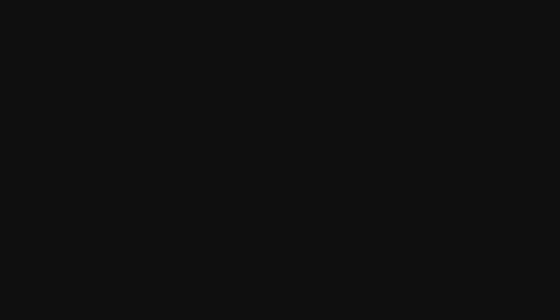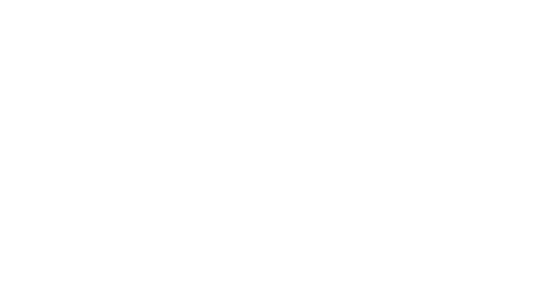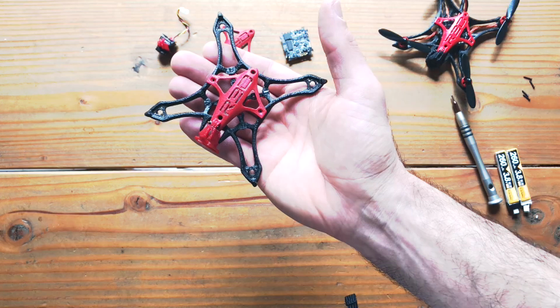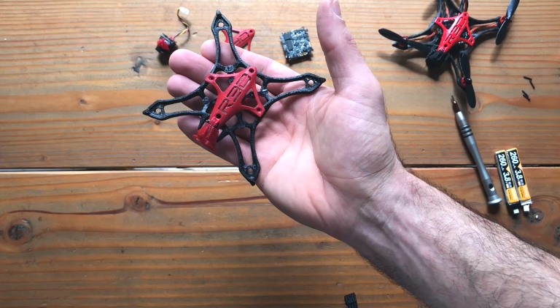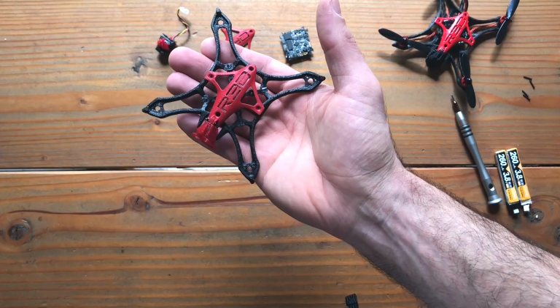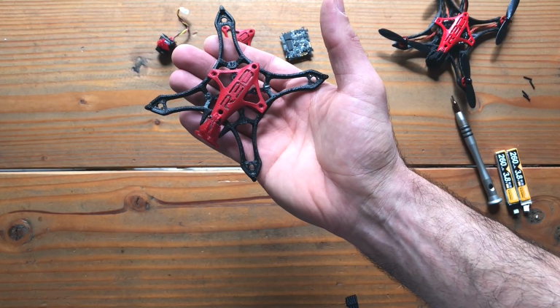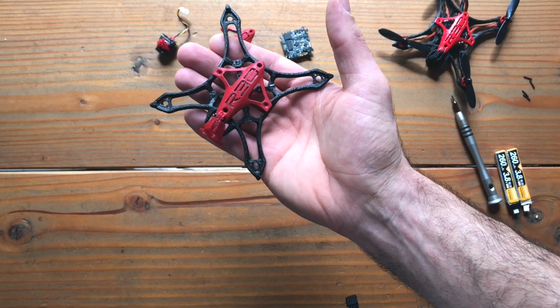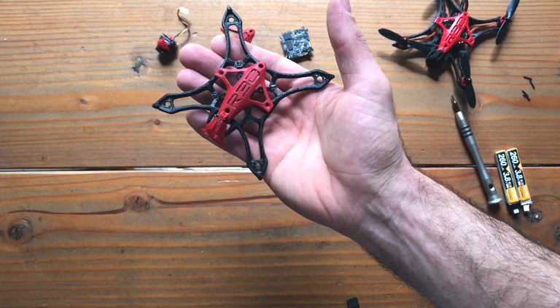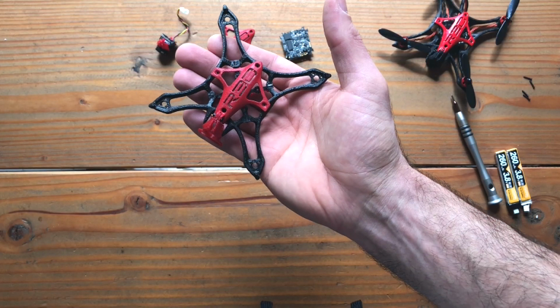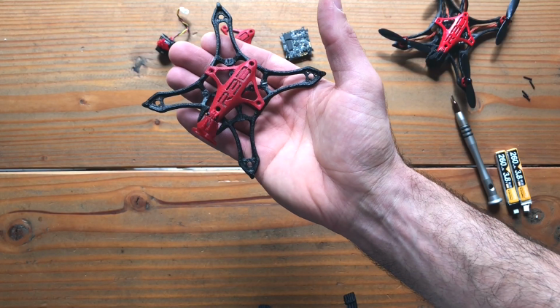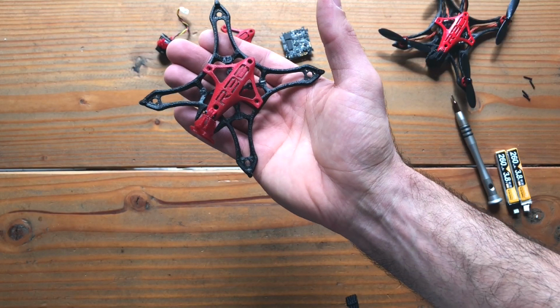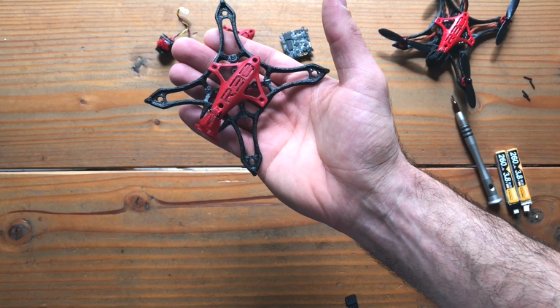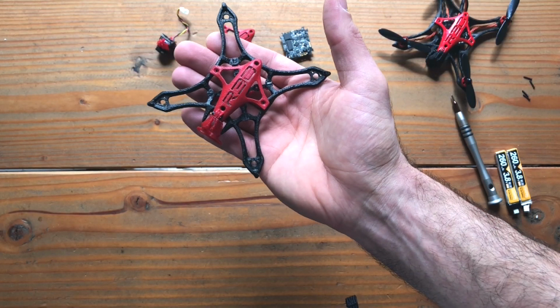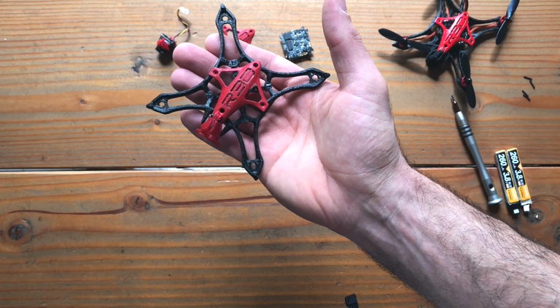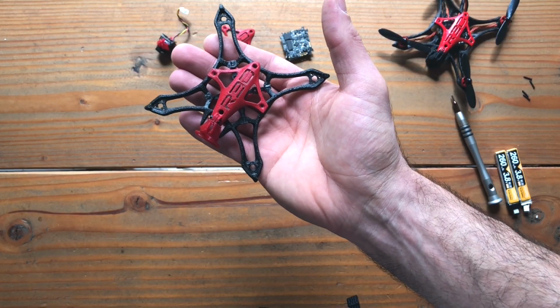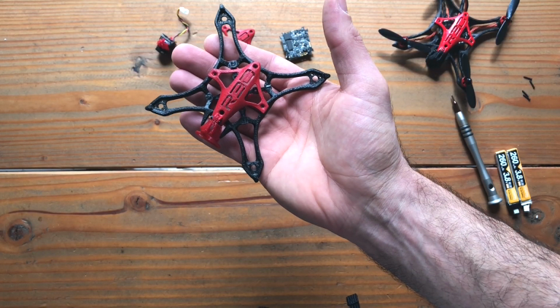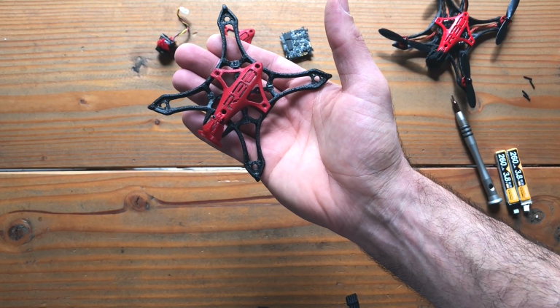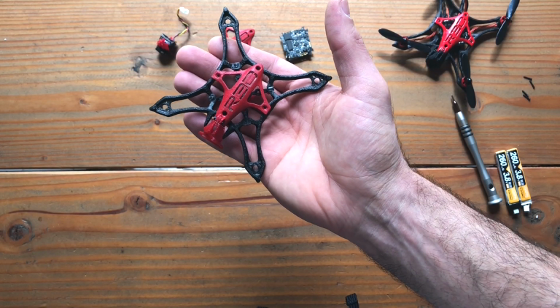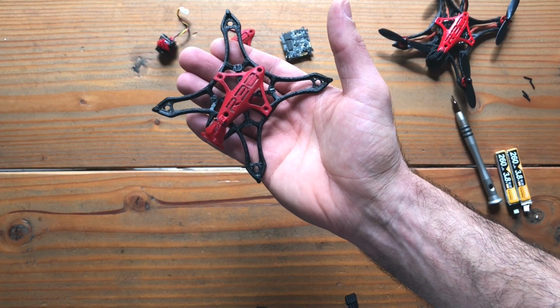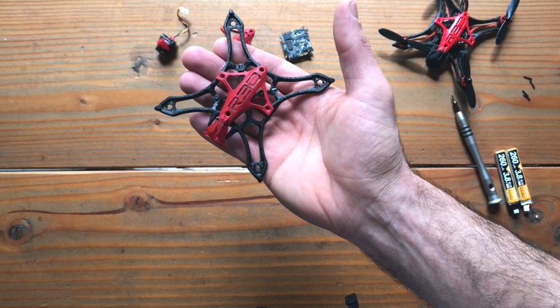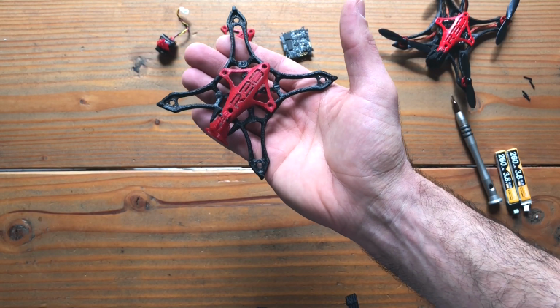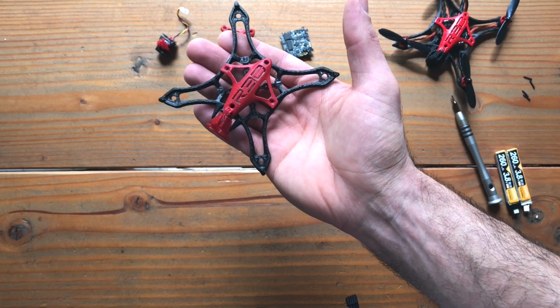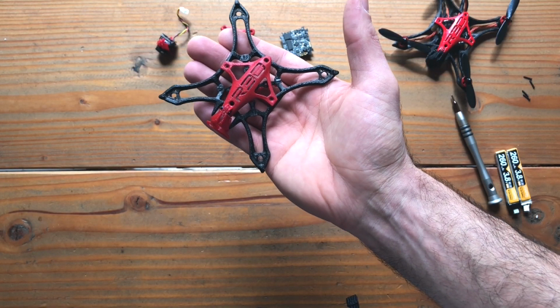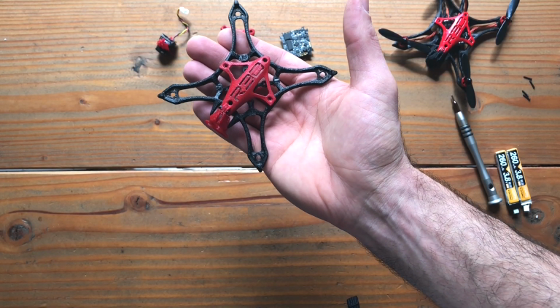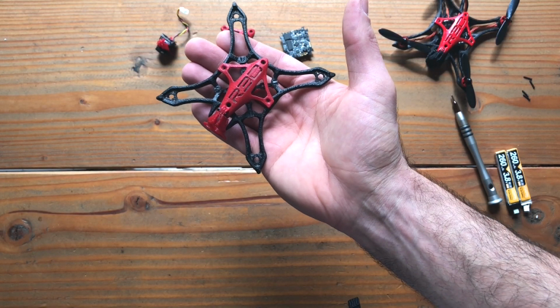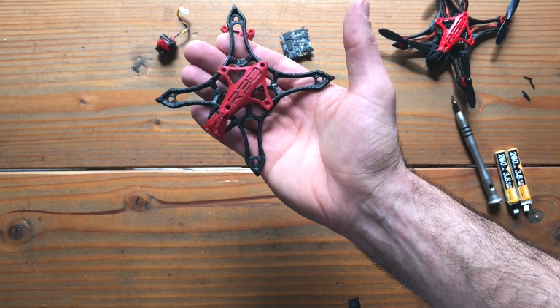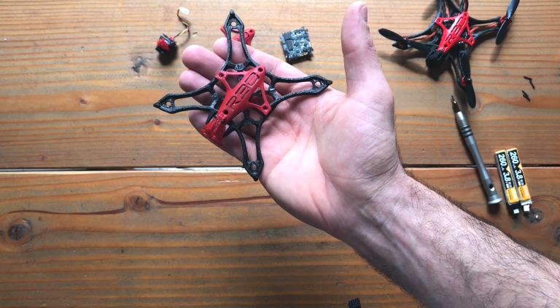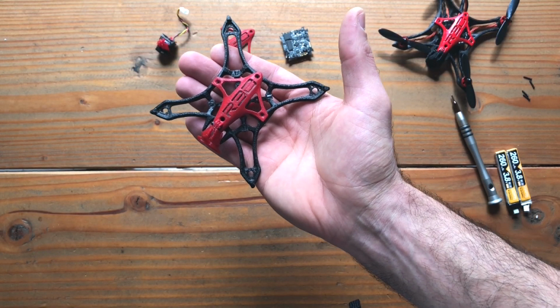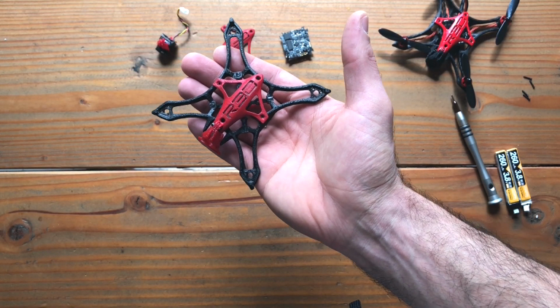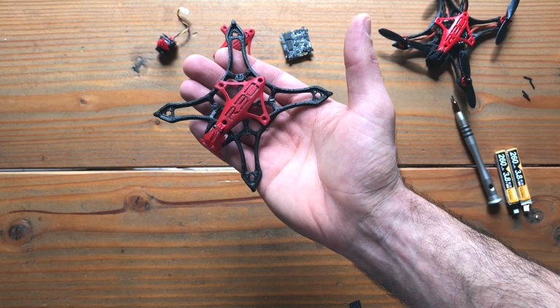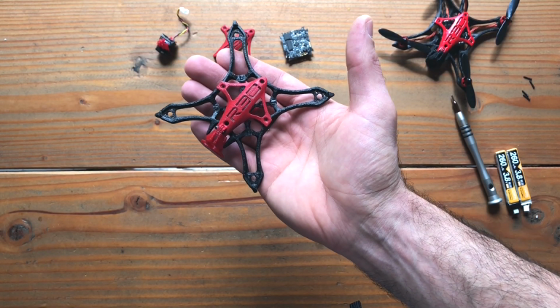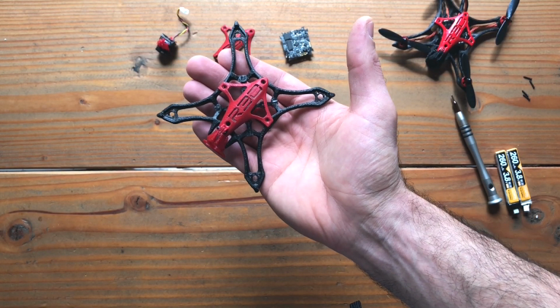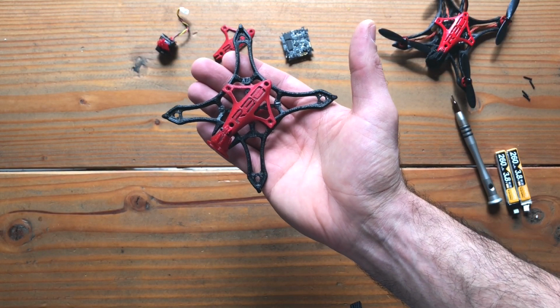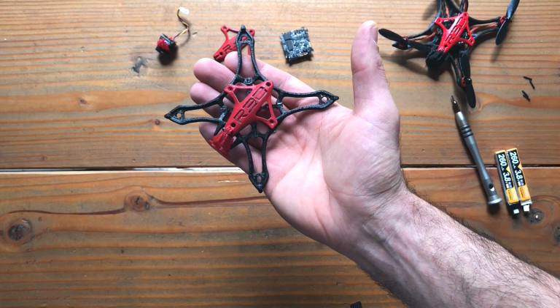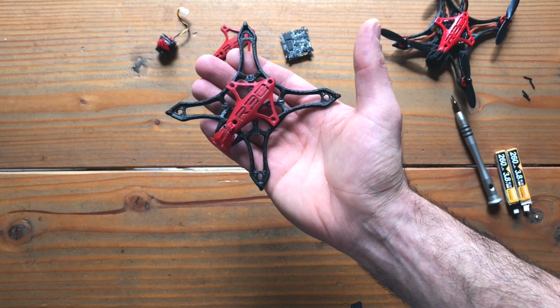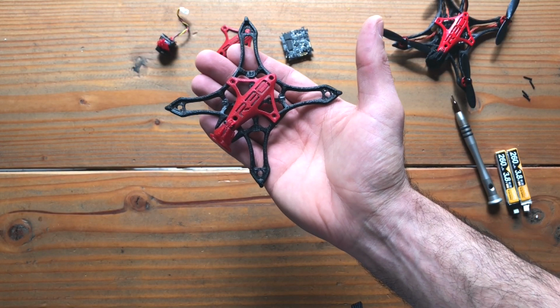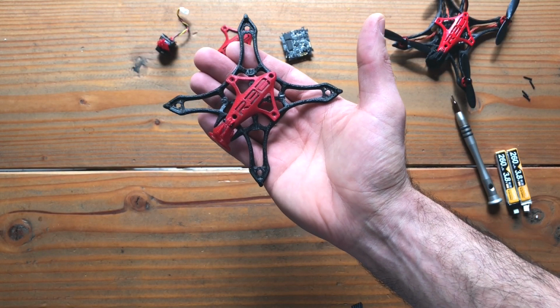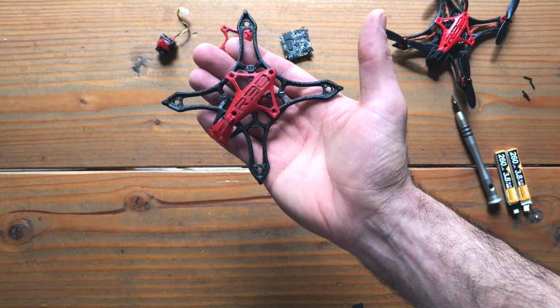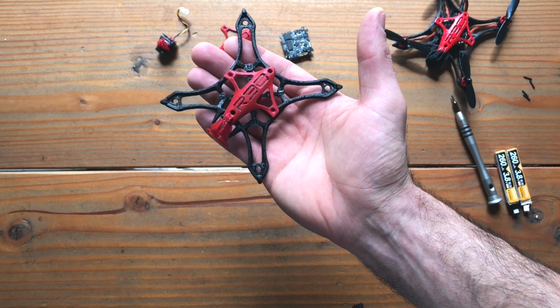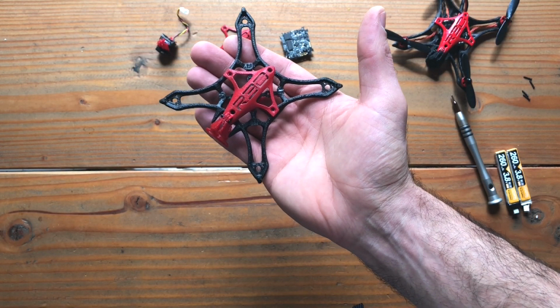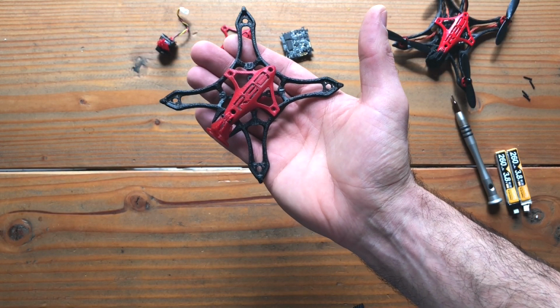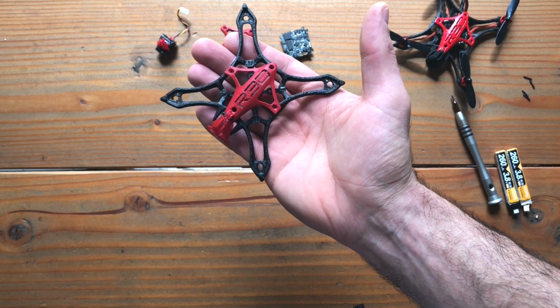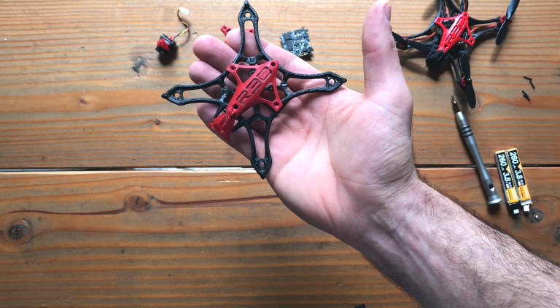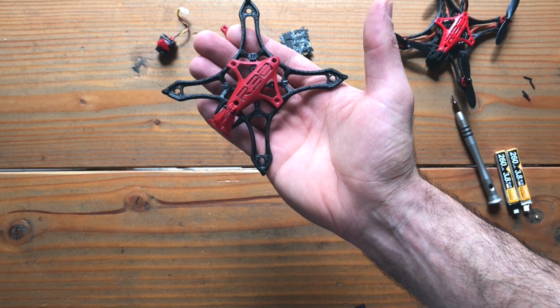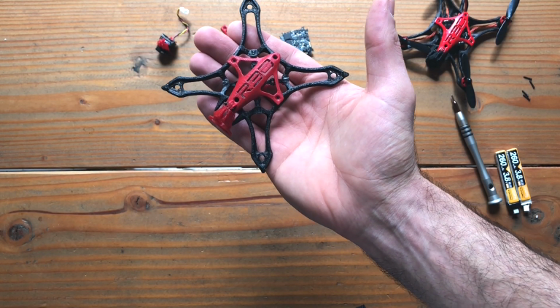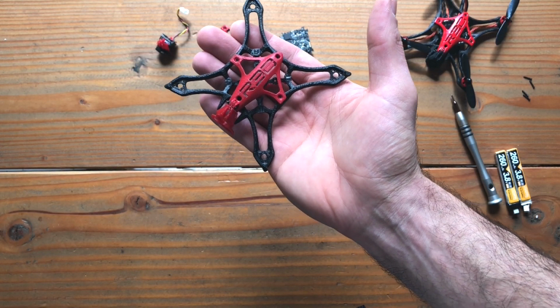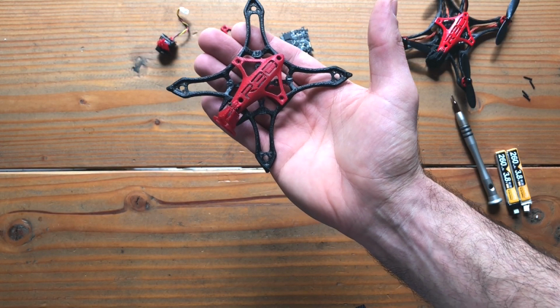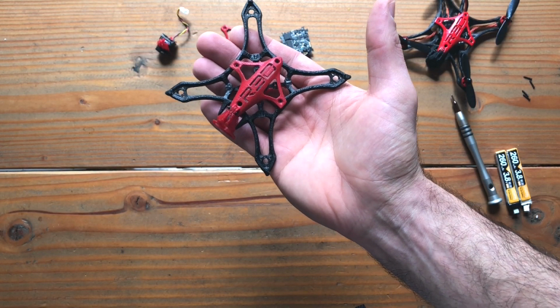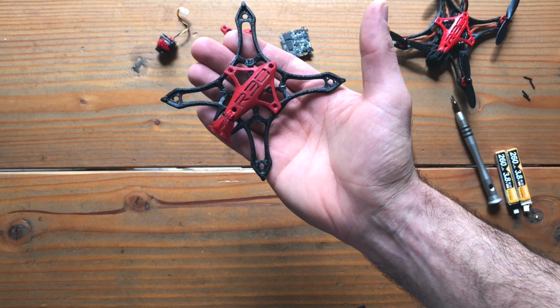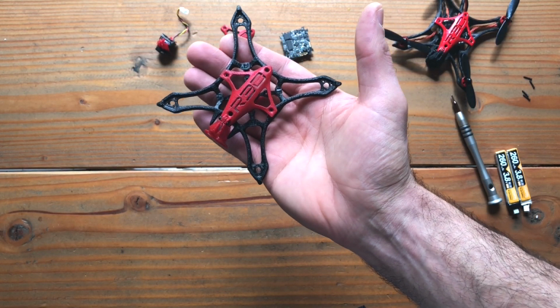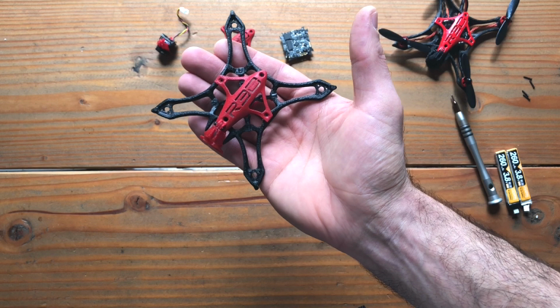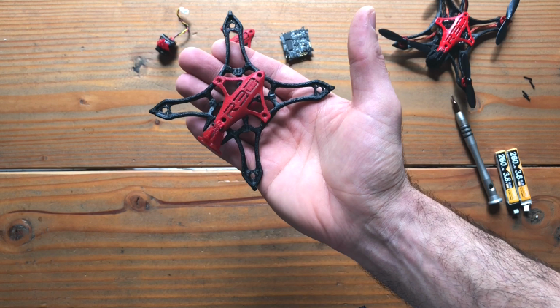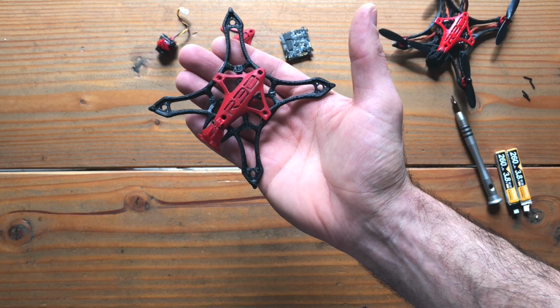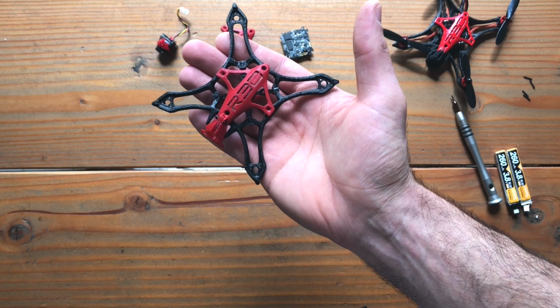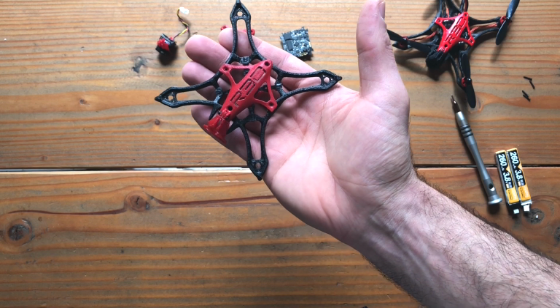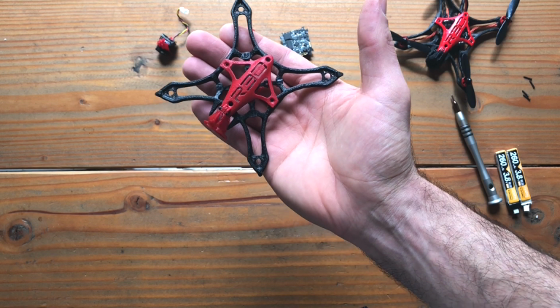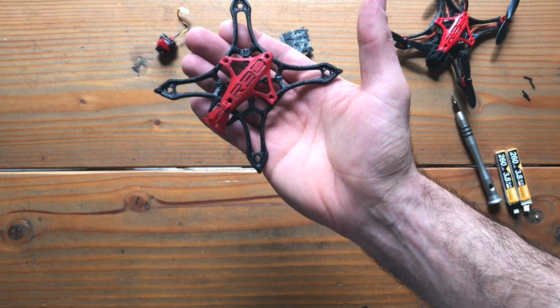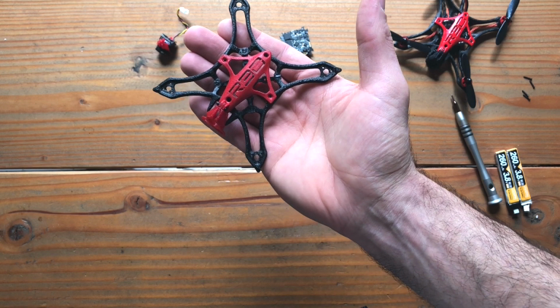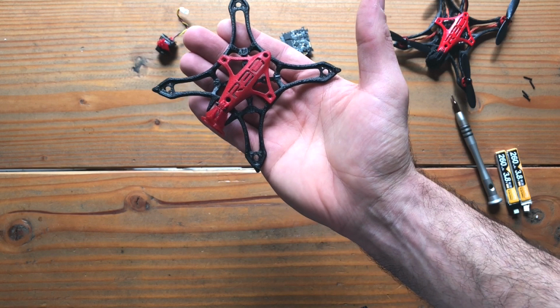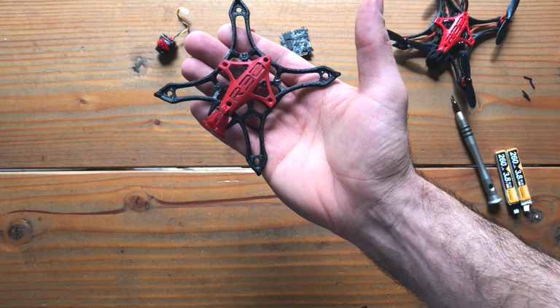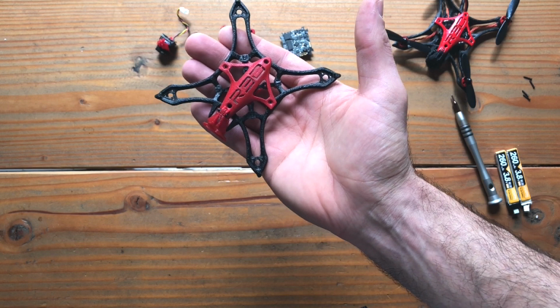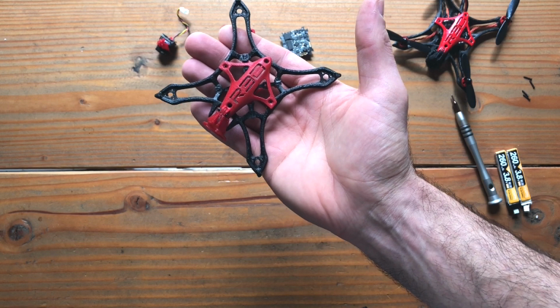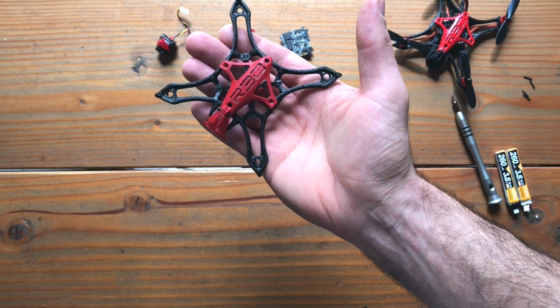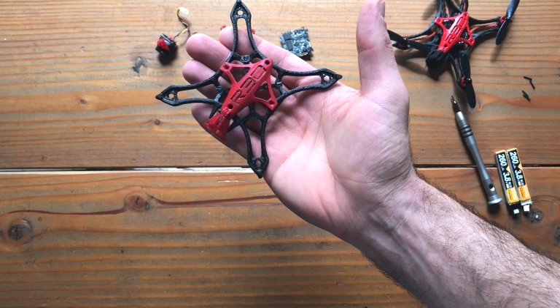Hi everyone, Red Shifters here, and we wanted to do a quick tutorial to demonstrate the new features of the Red Whoop ION.